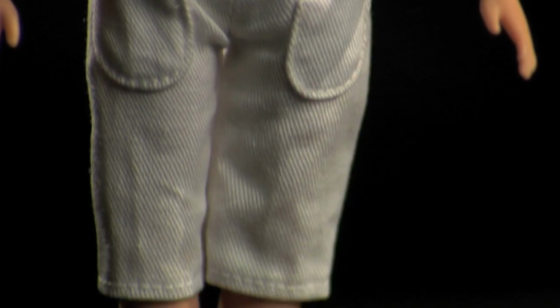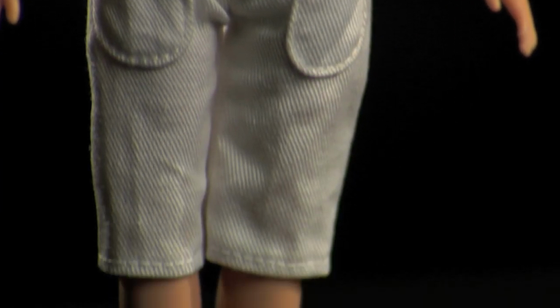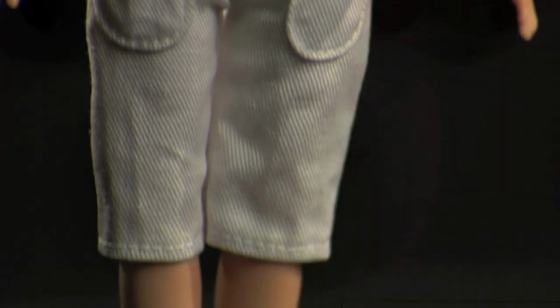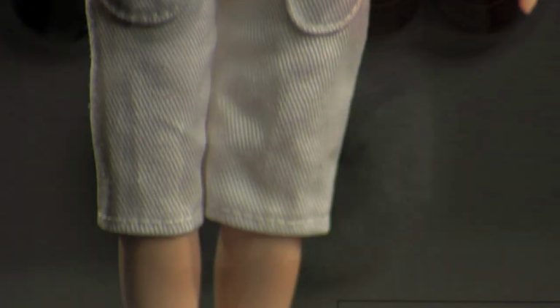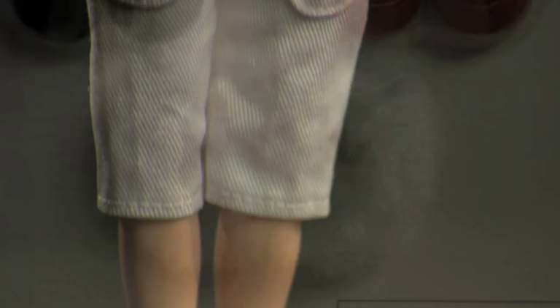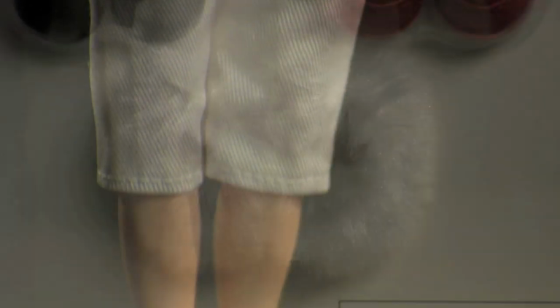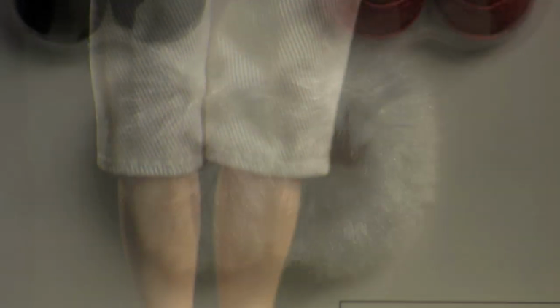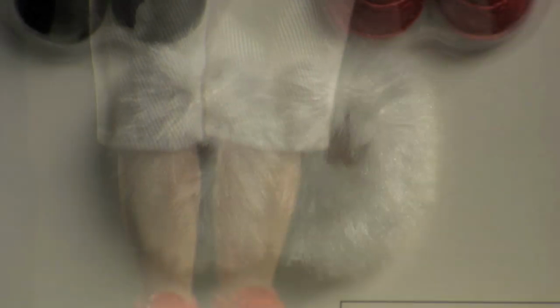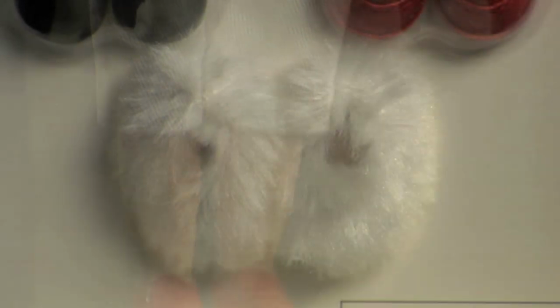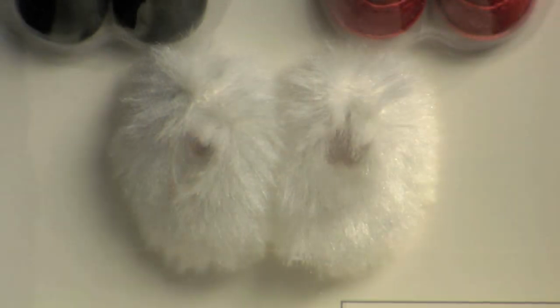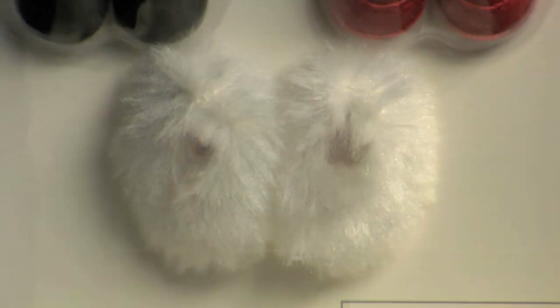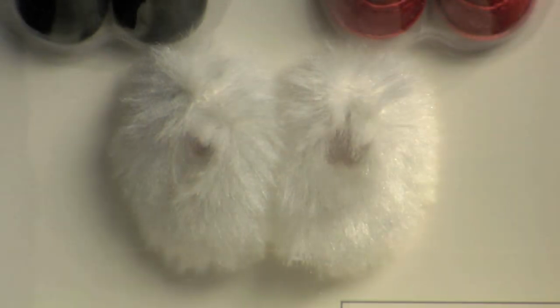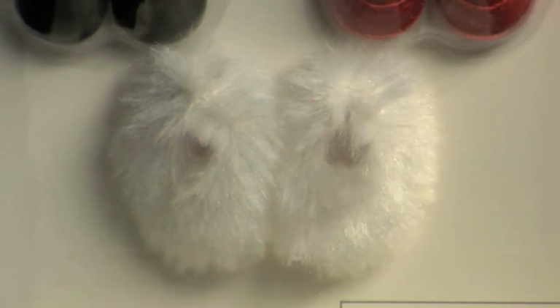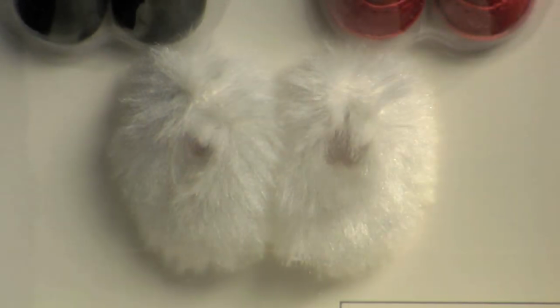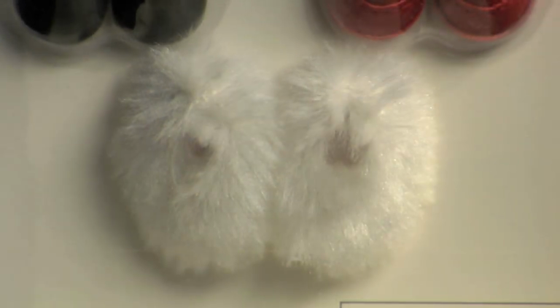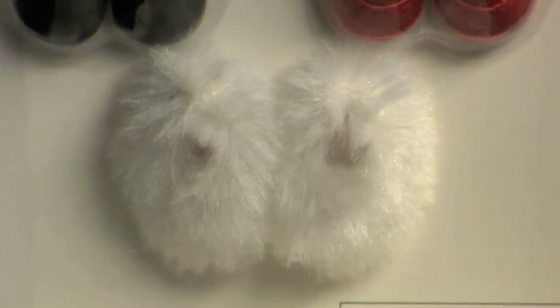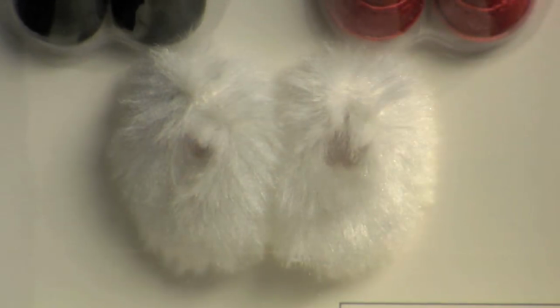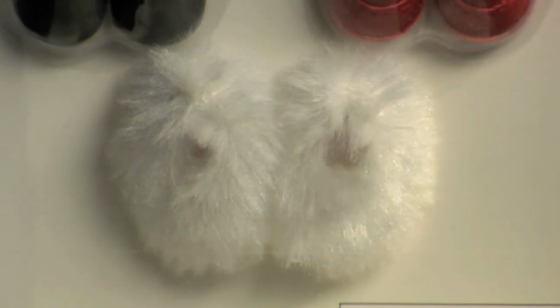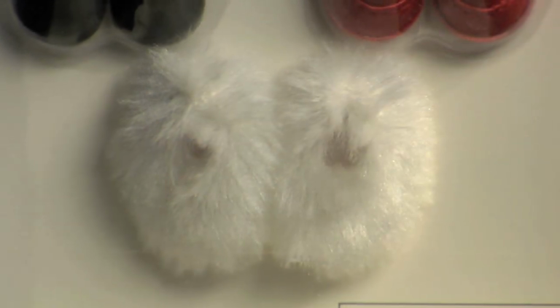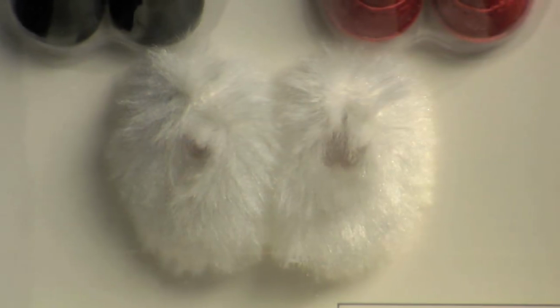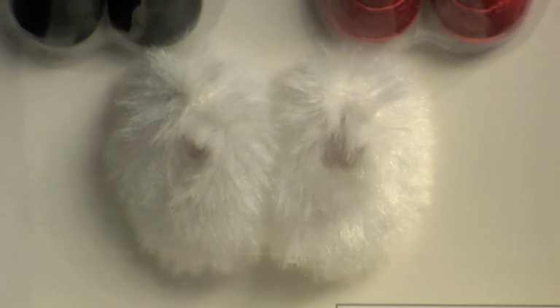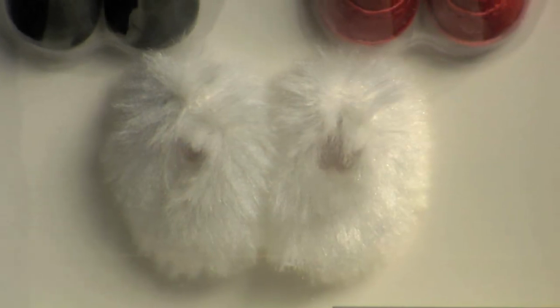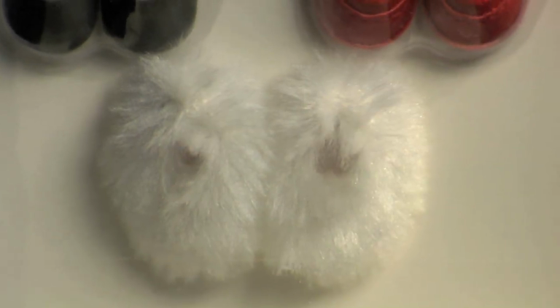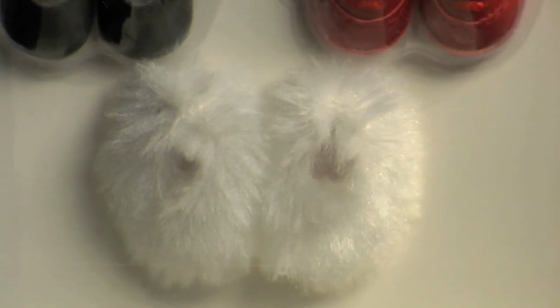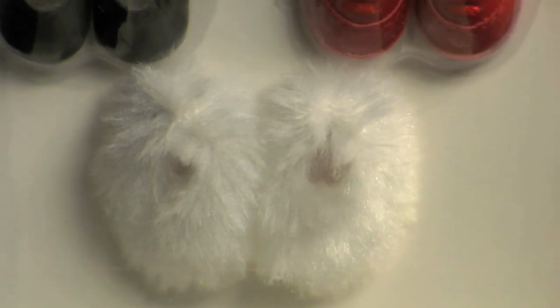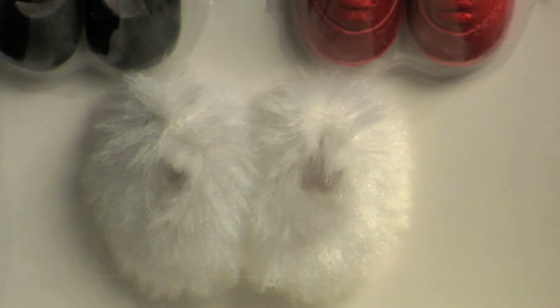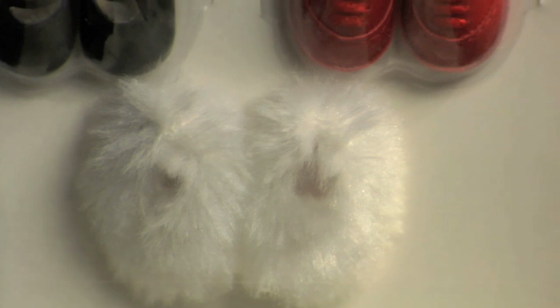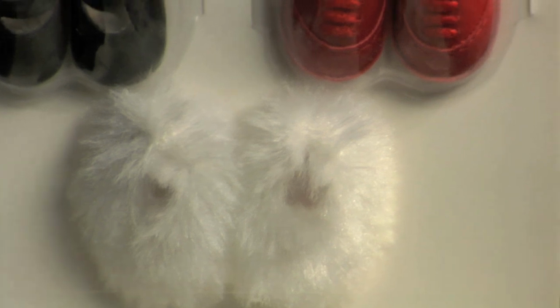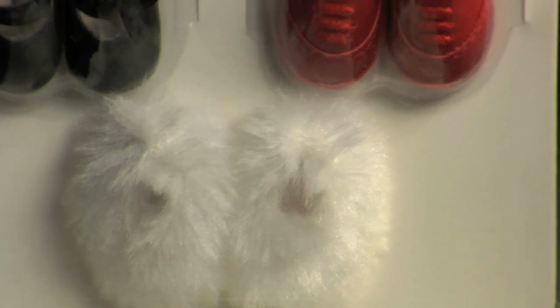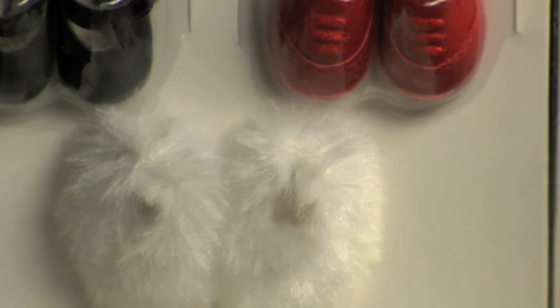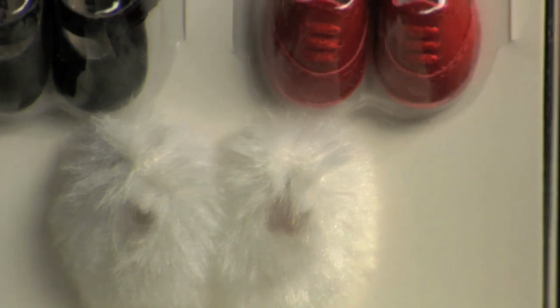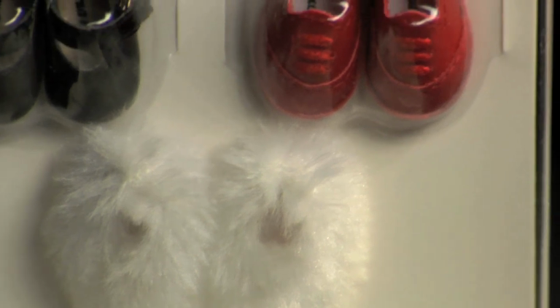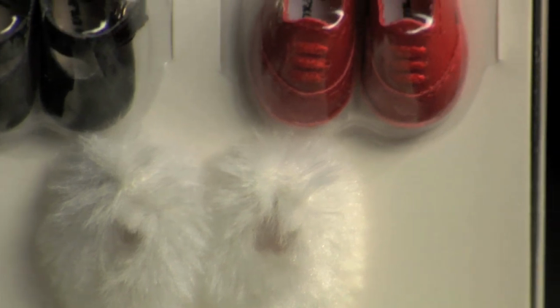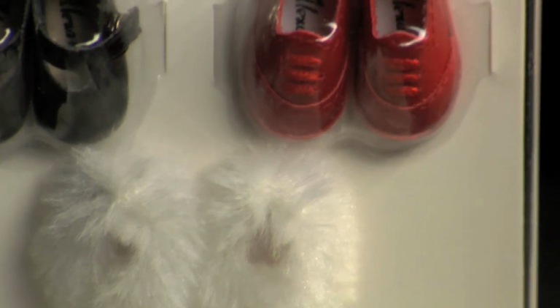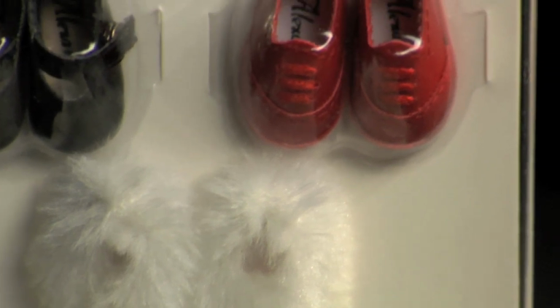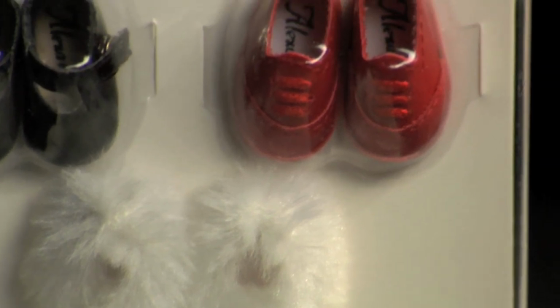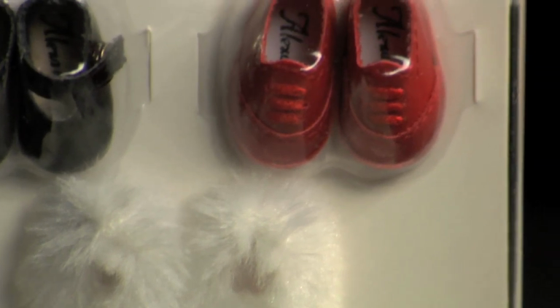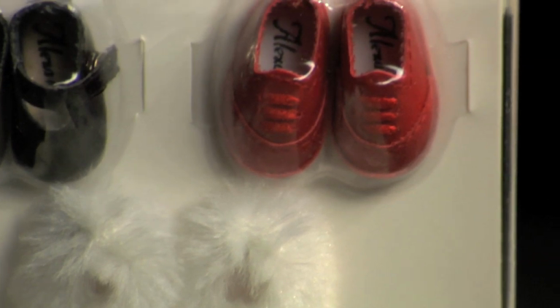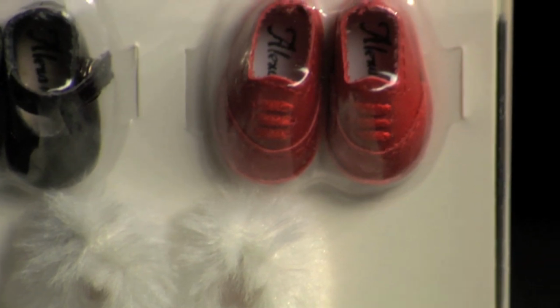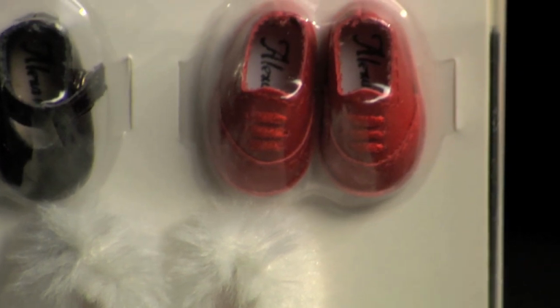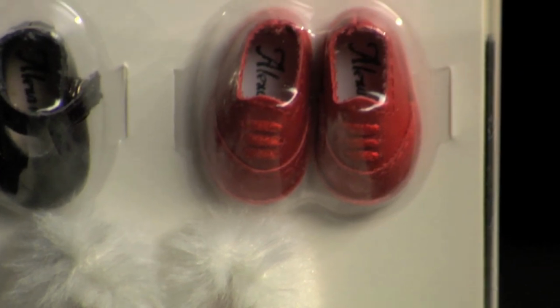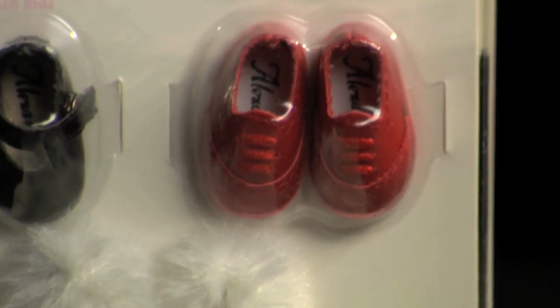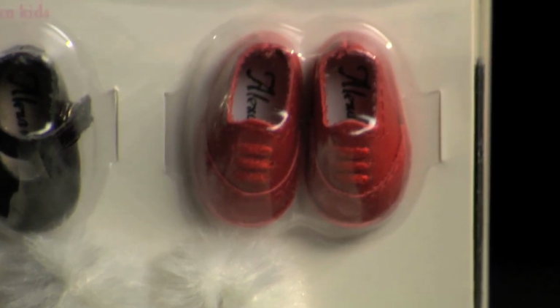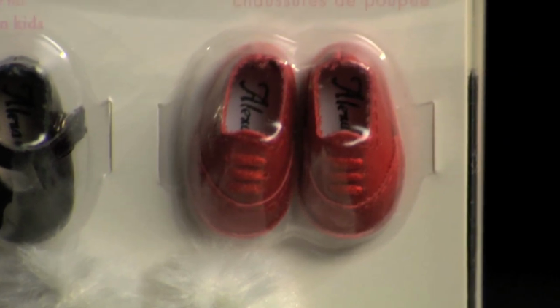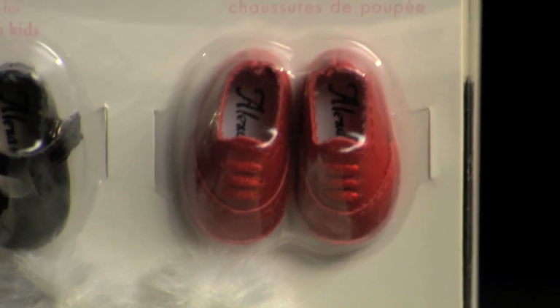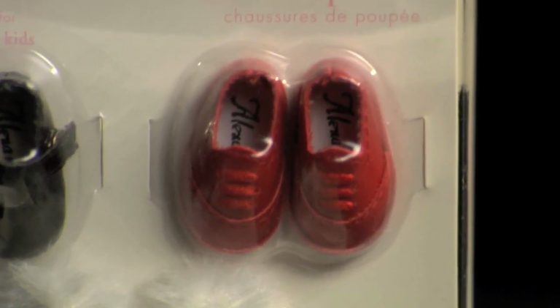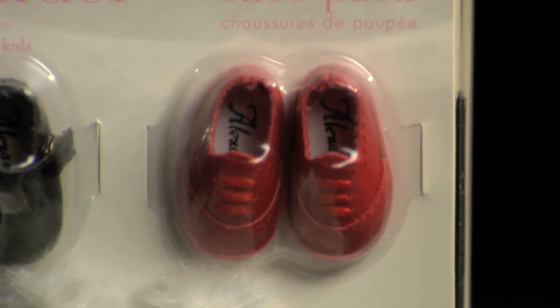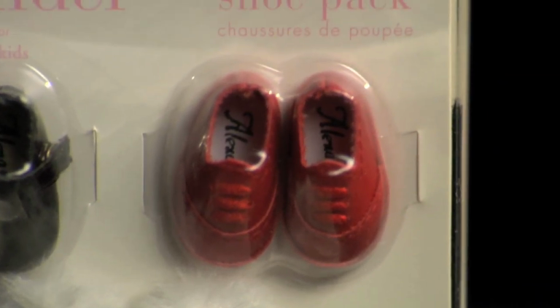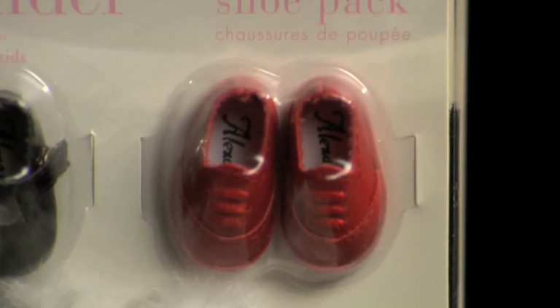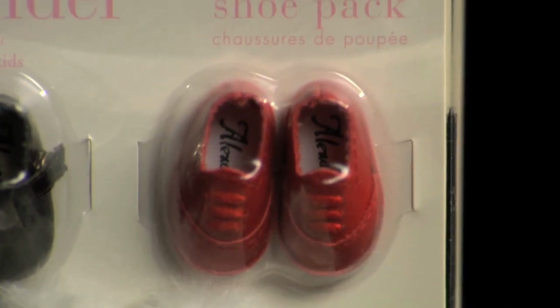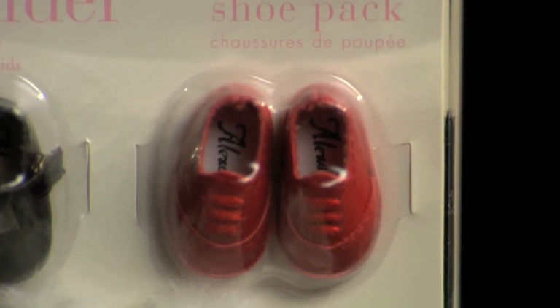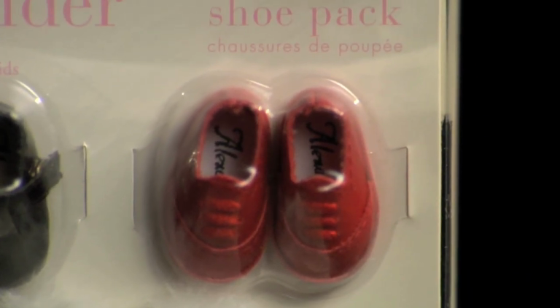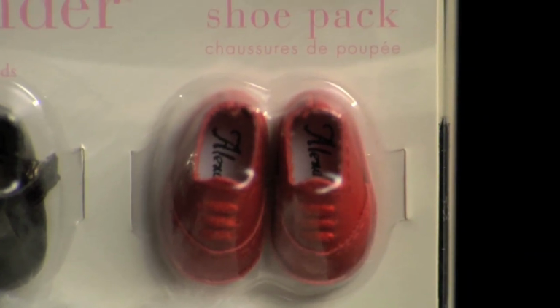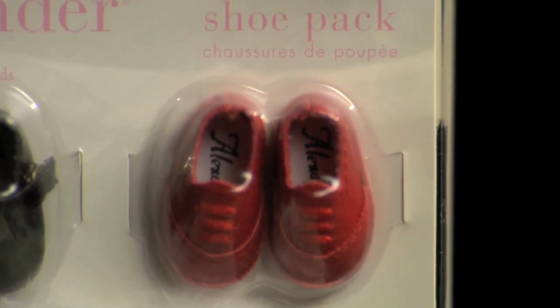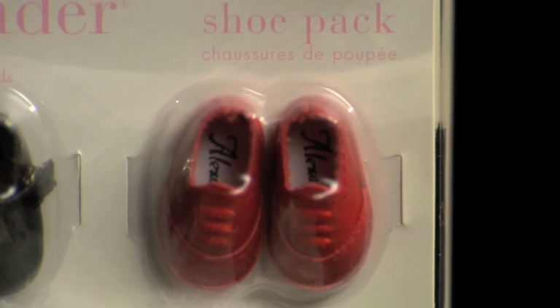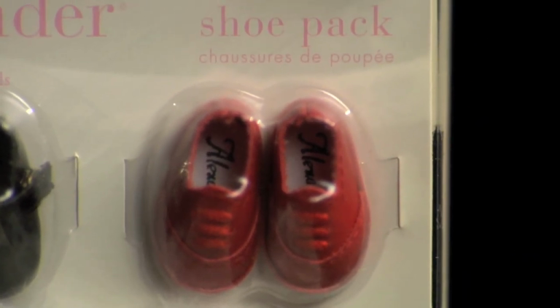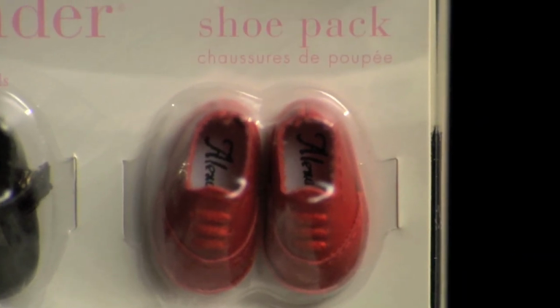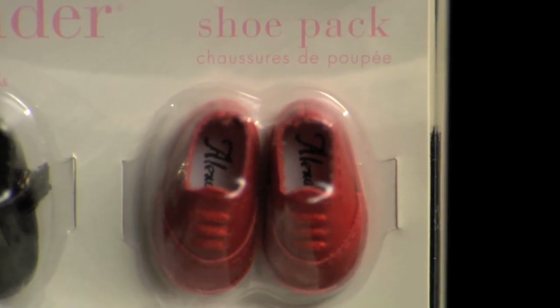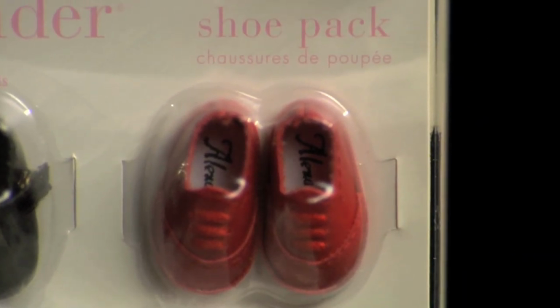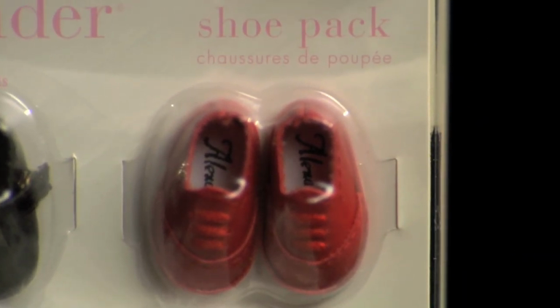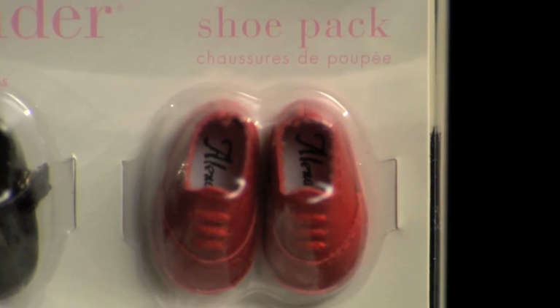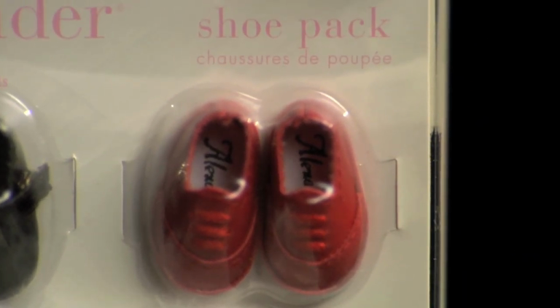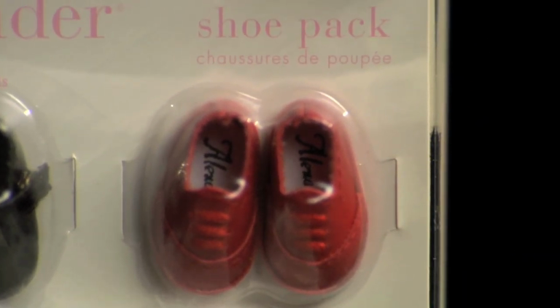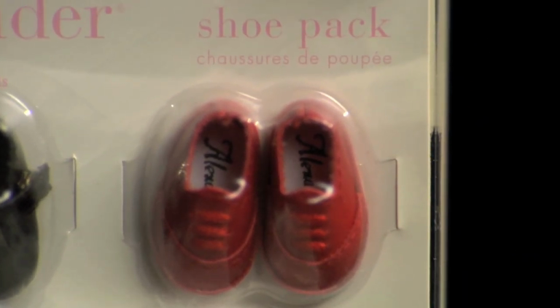There's an amazing little shoe pack so that you can change the shoes to match the outfit, because every little girl wants to make sure her doll matches.